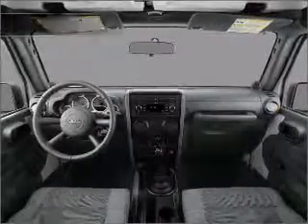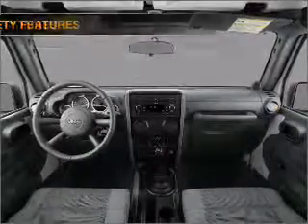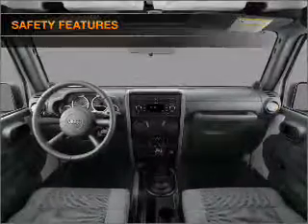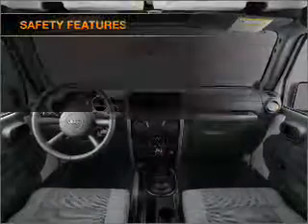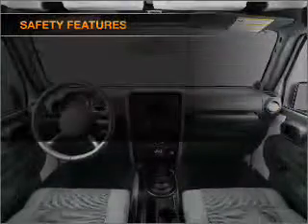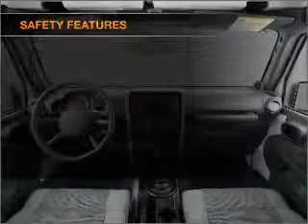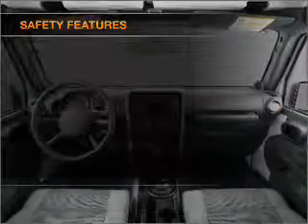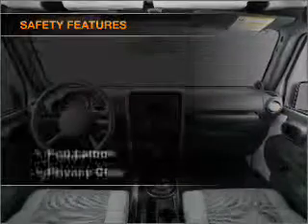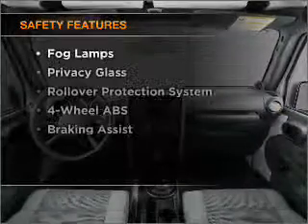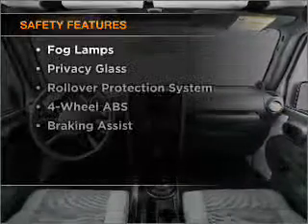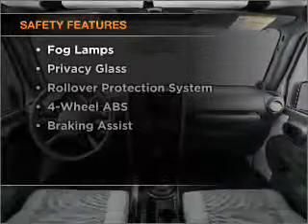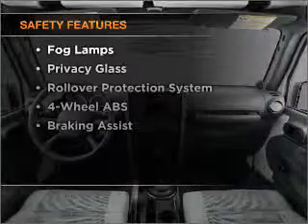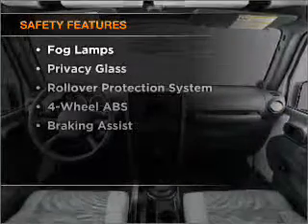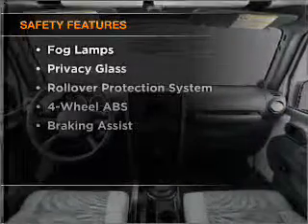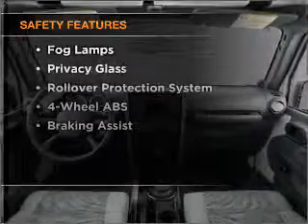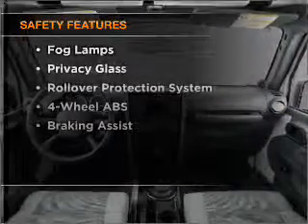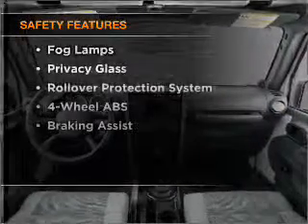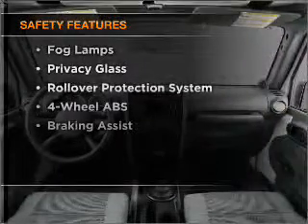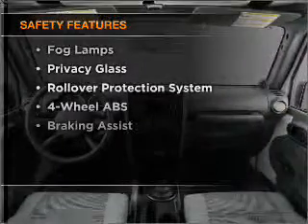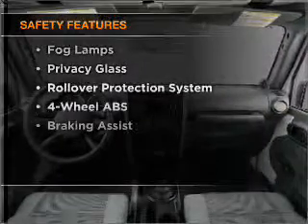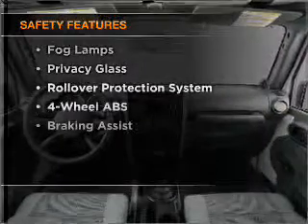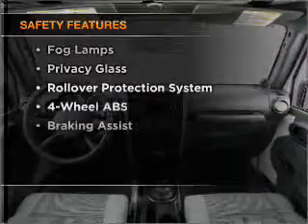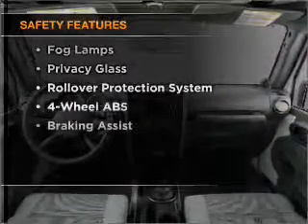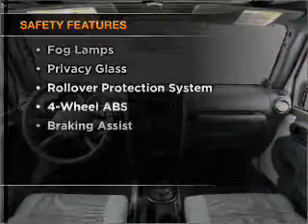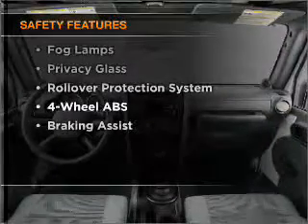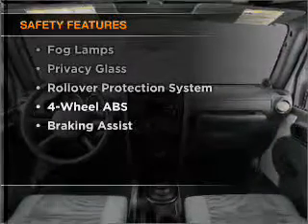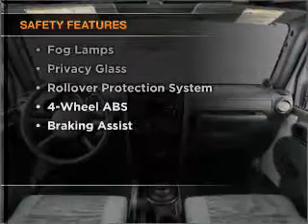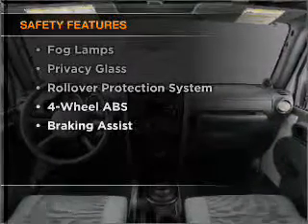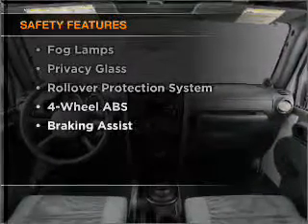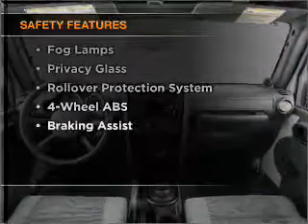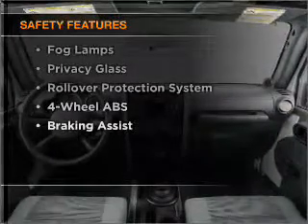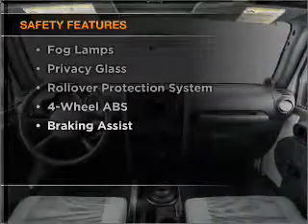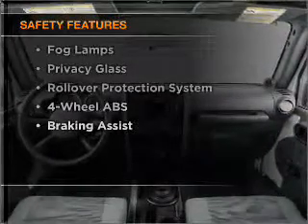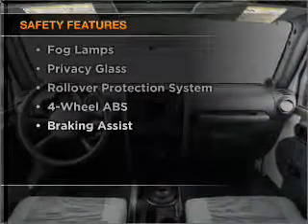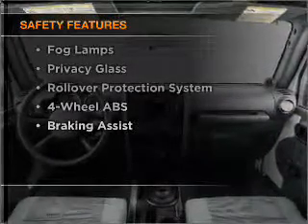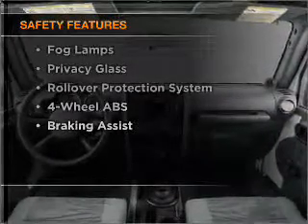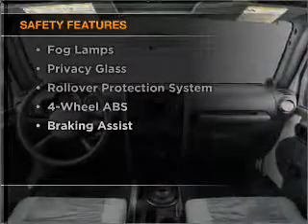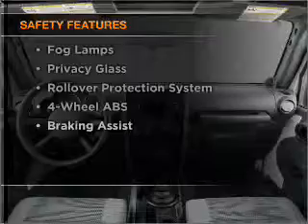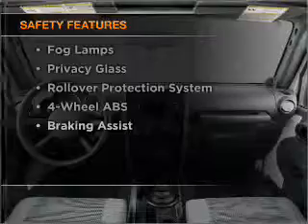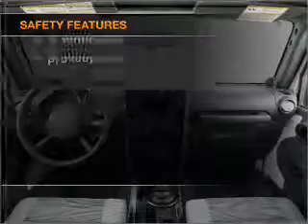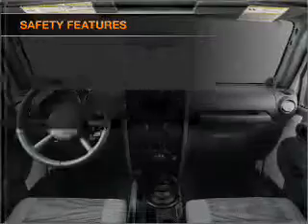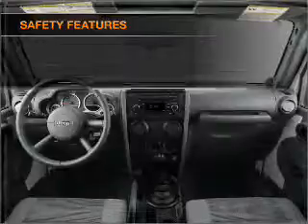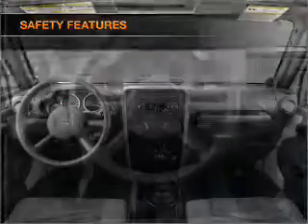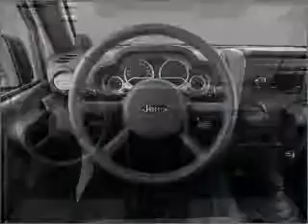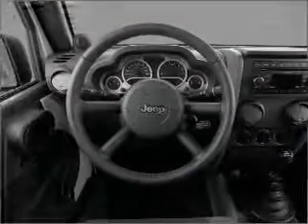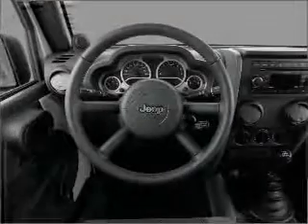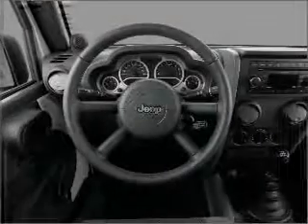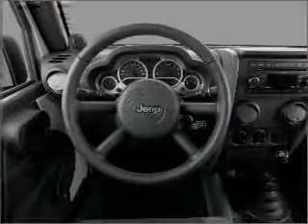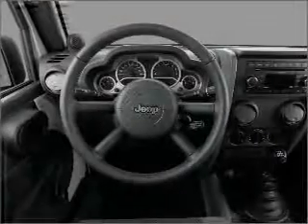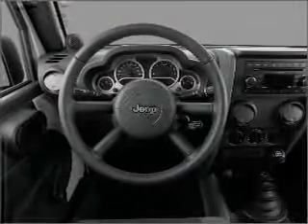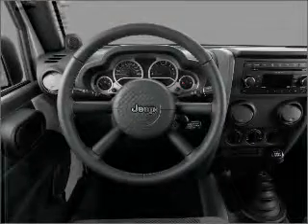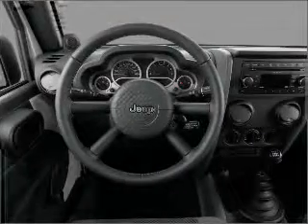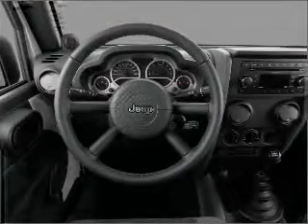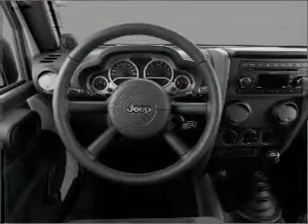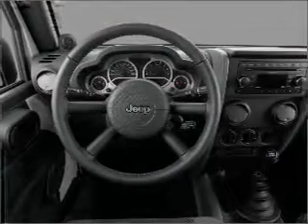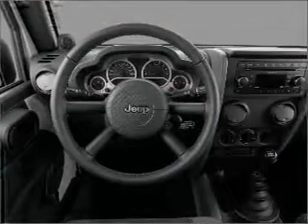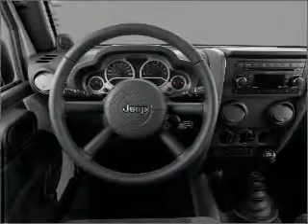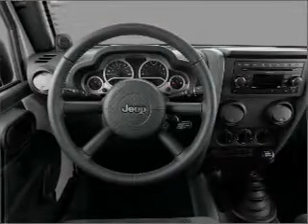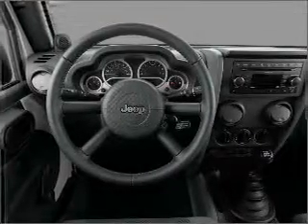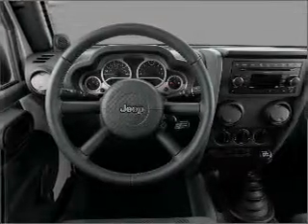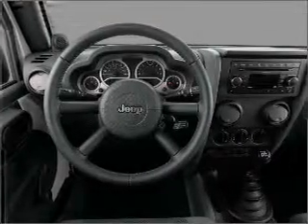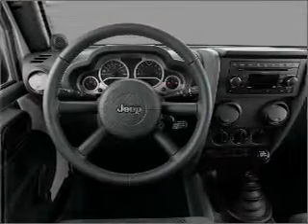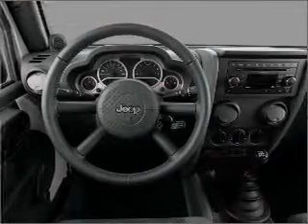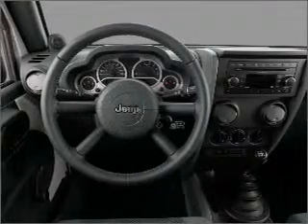And for your peace of mind, the following safety equipment is included: front ventilated disc brakes, passenger airbag, stability control.